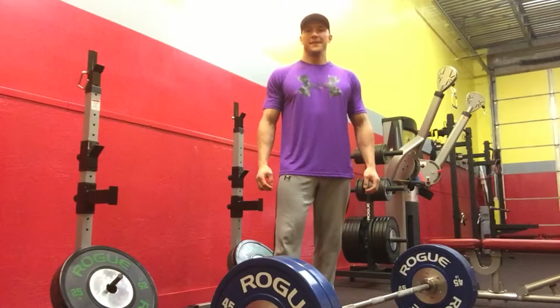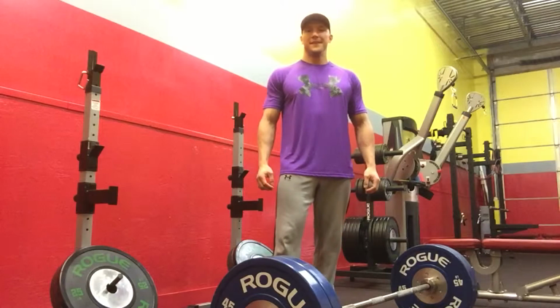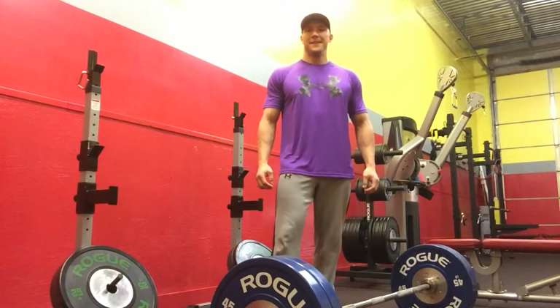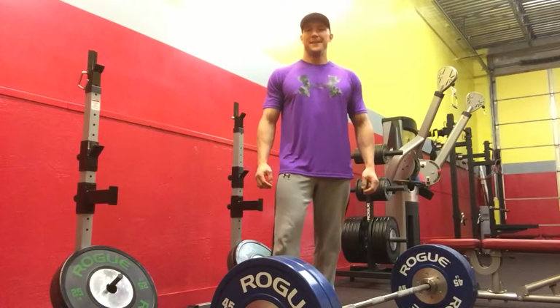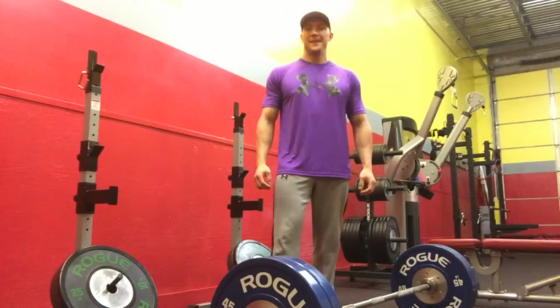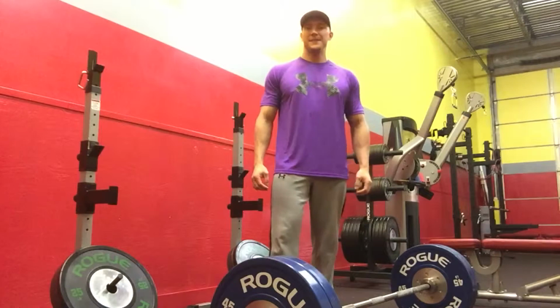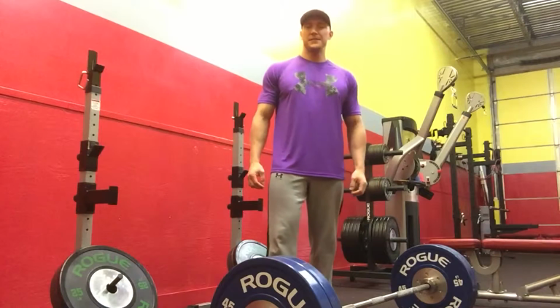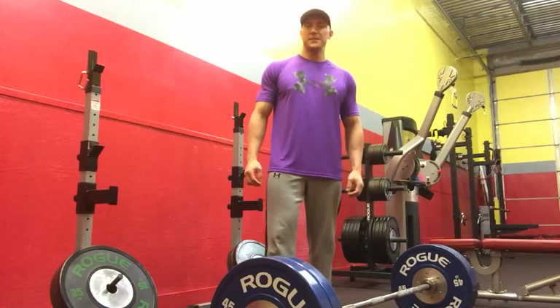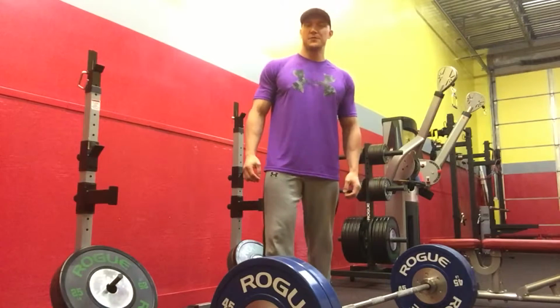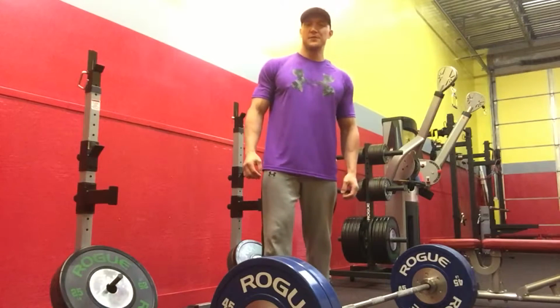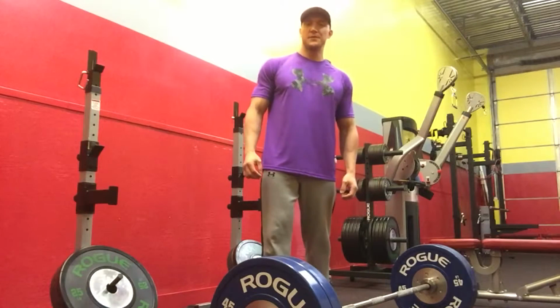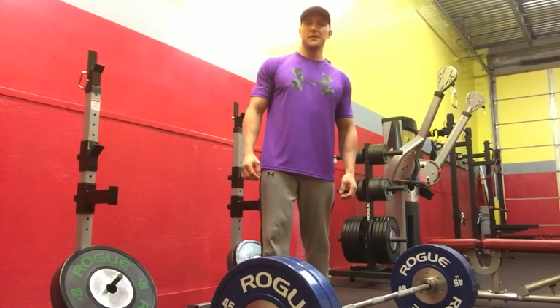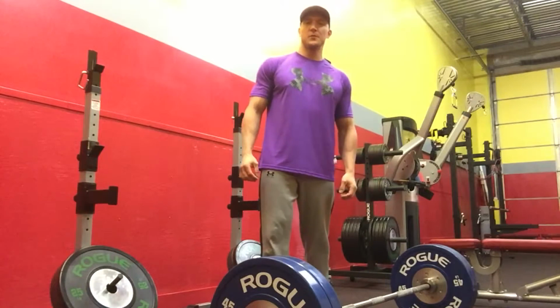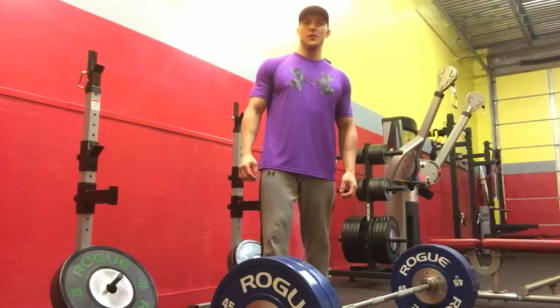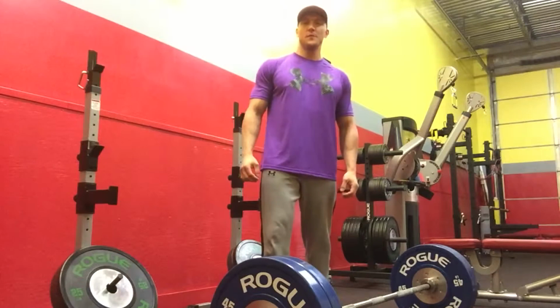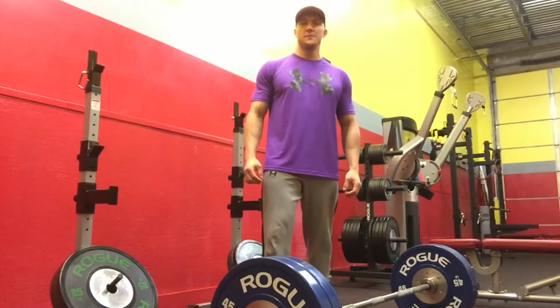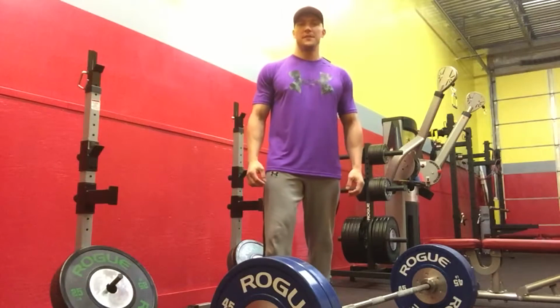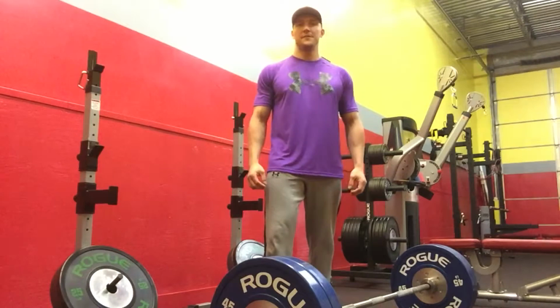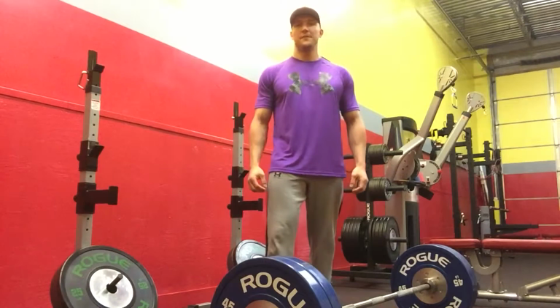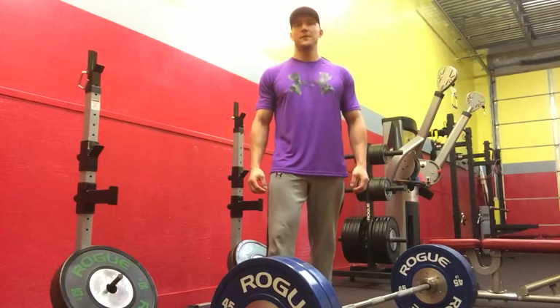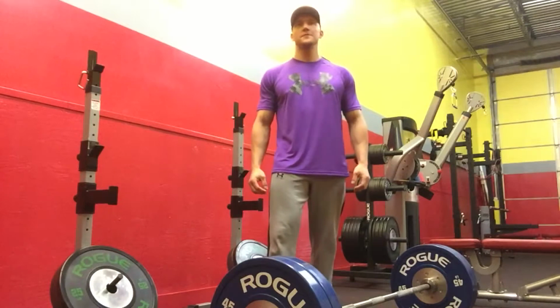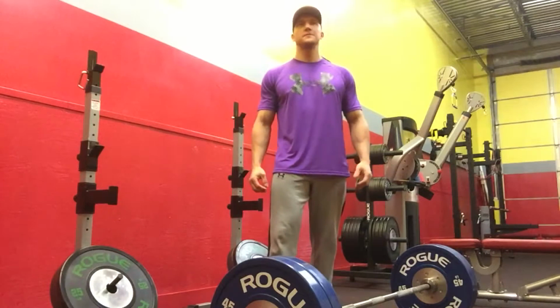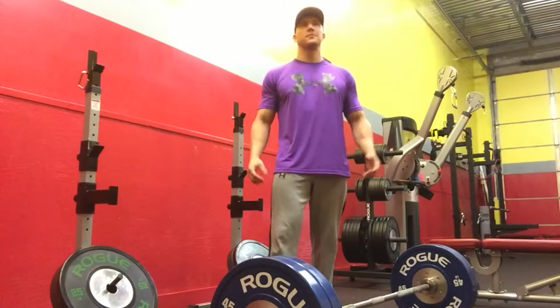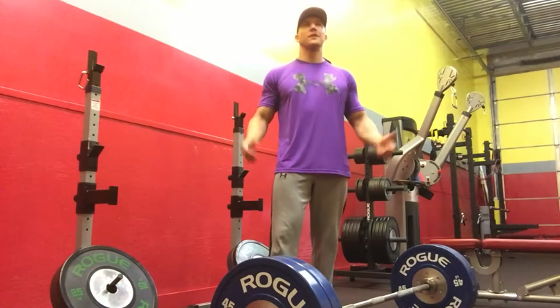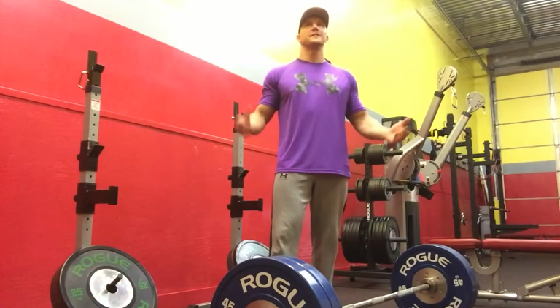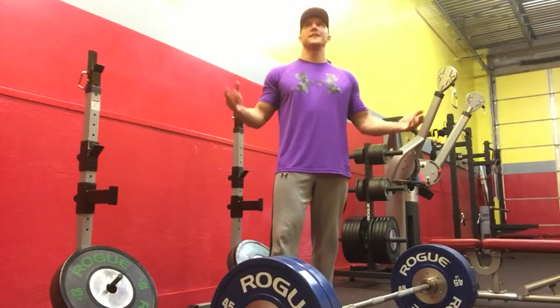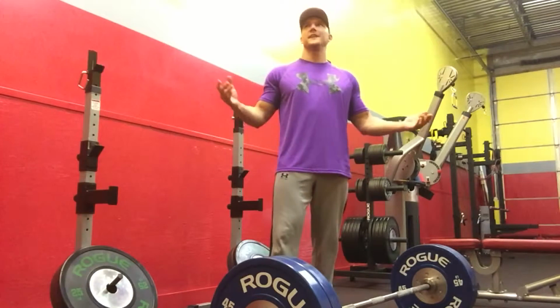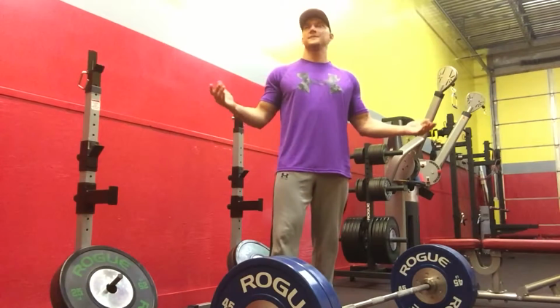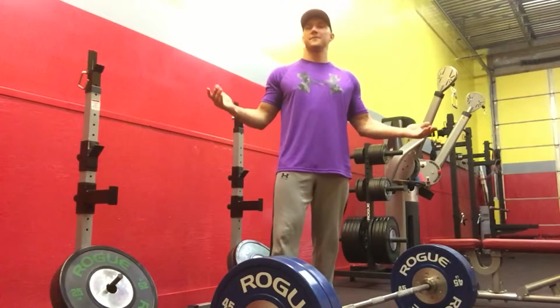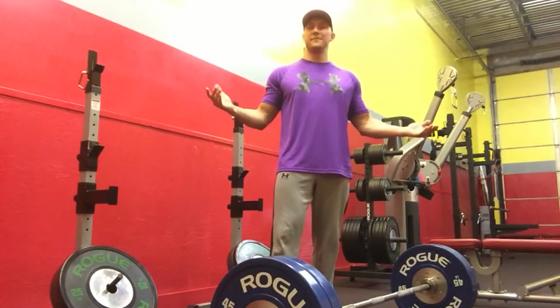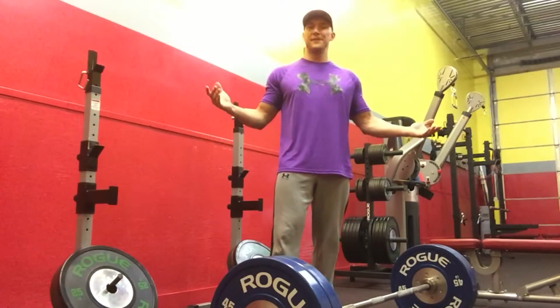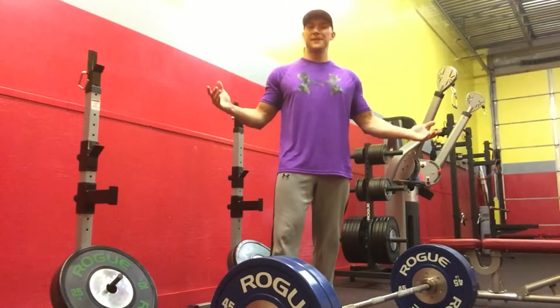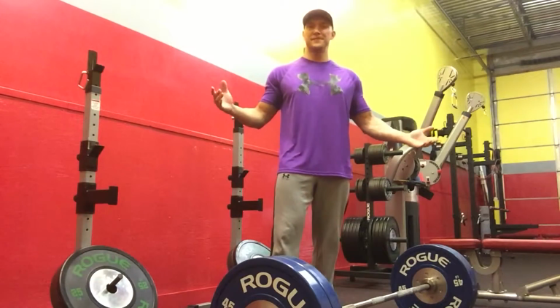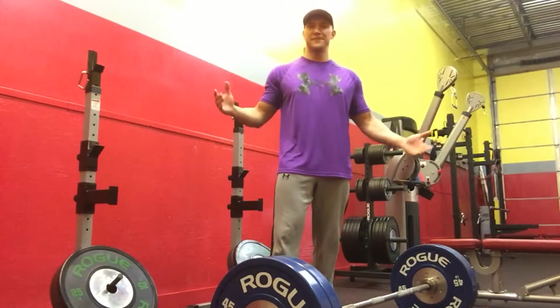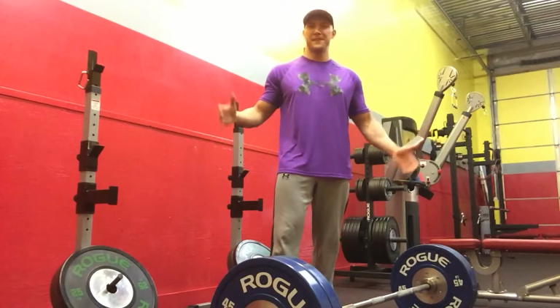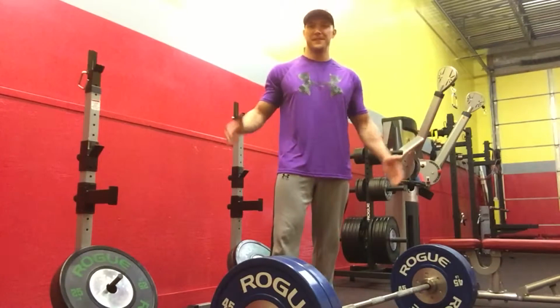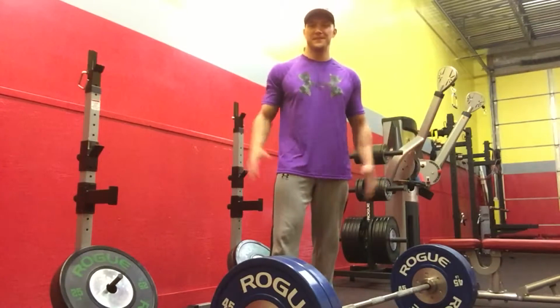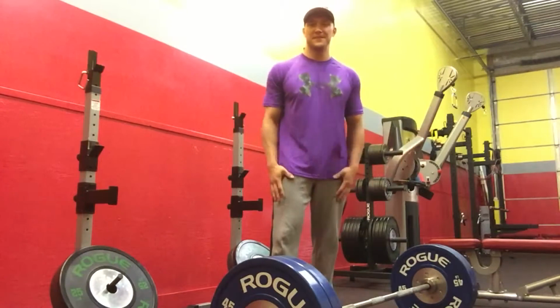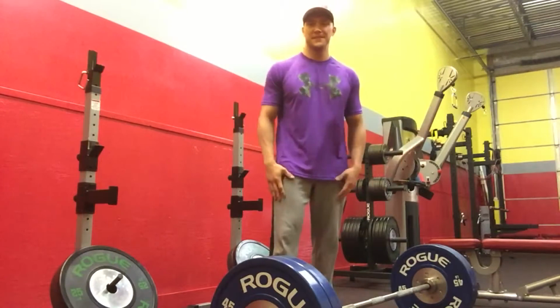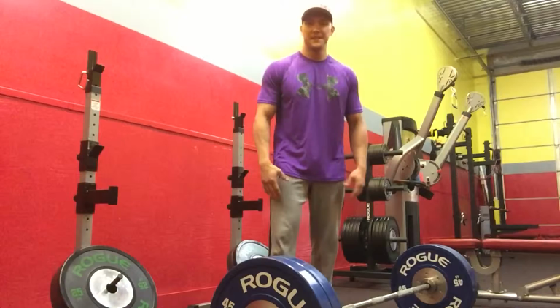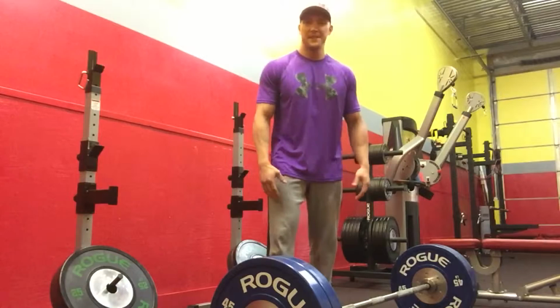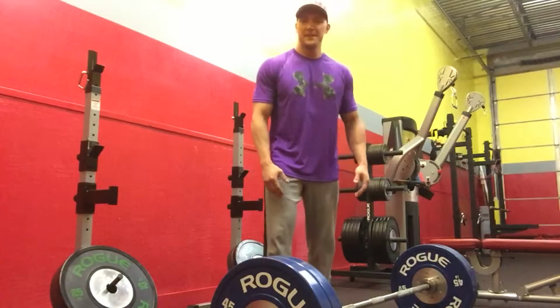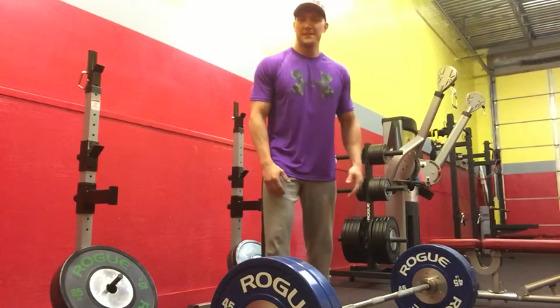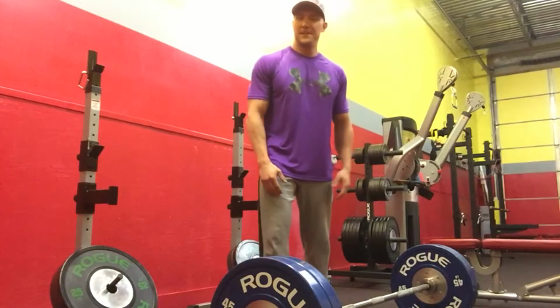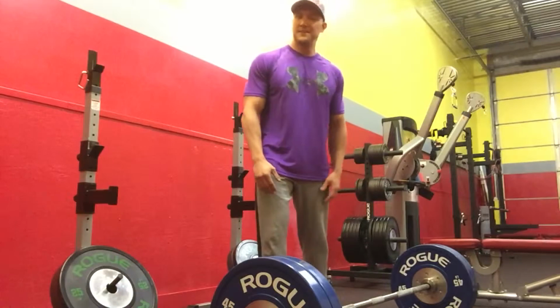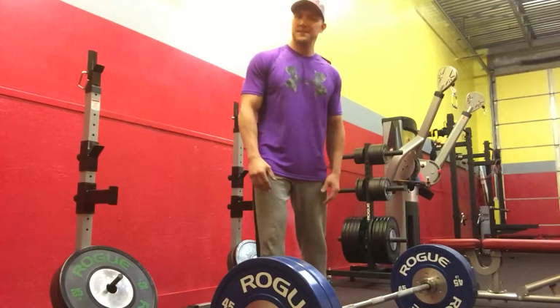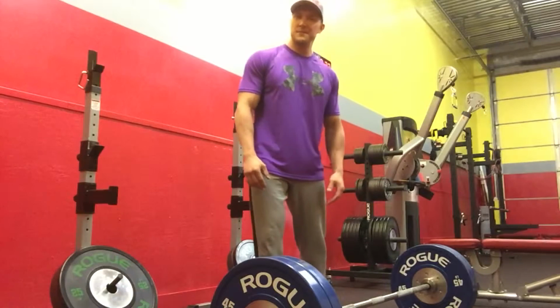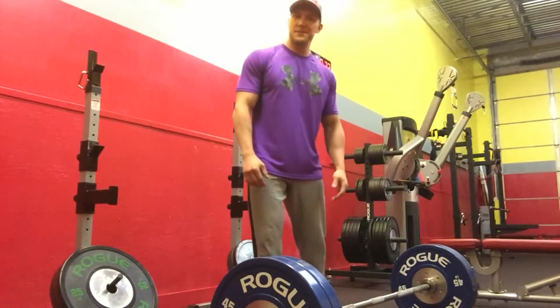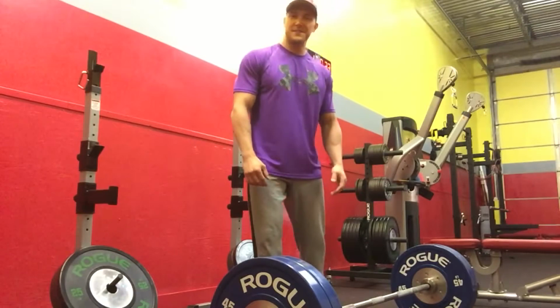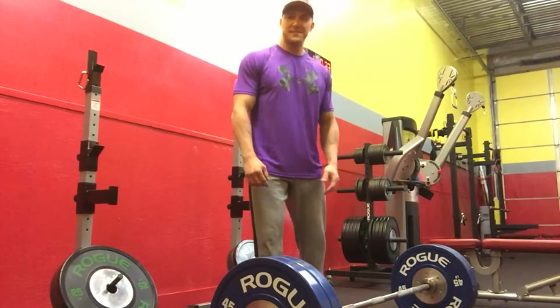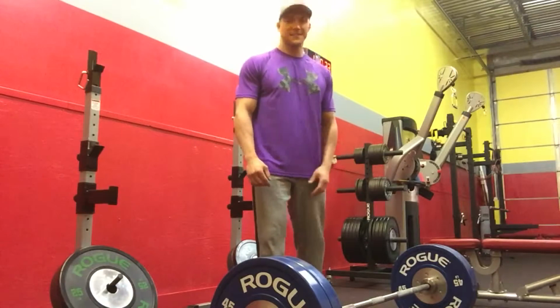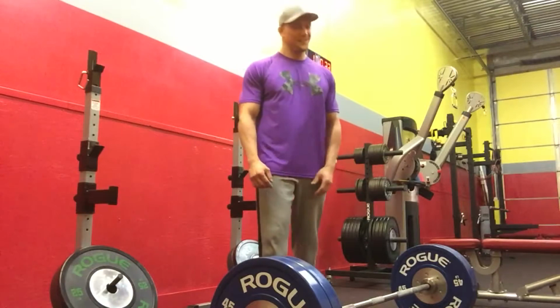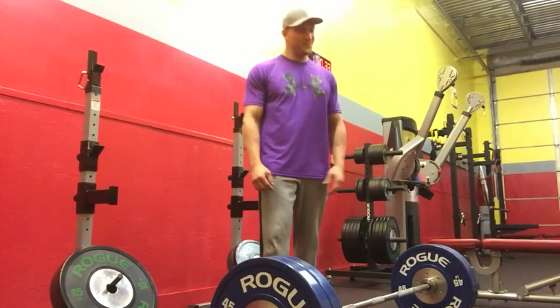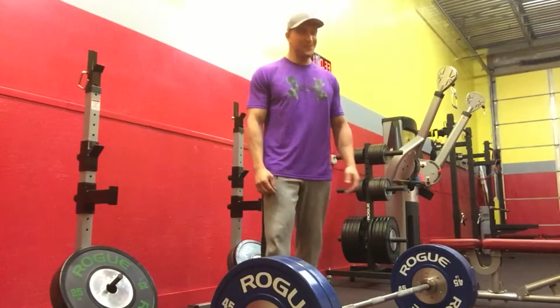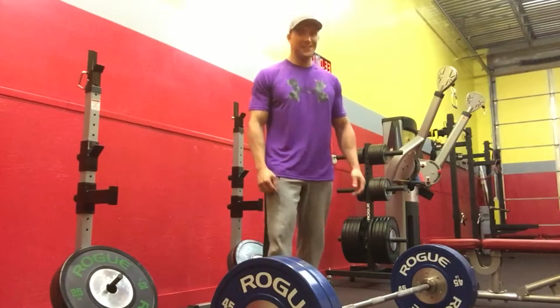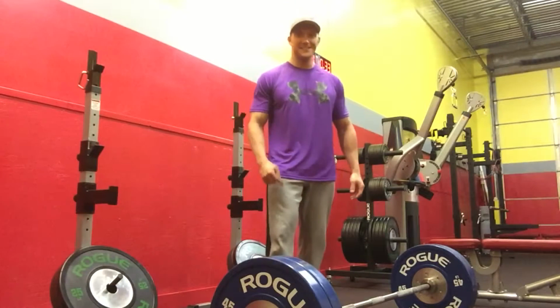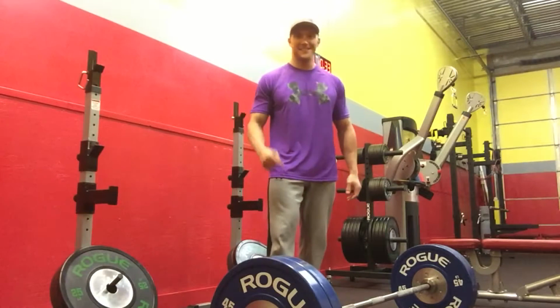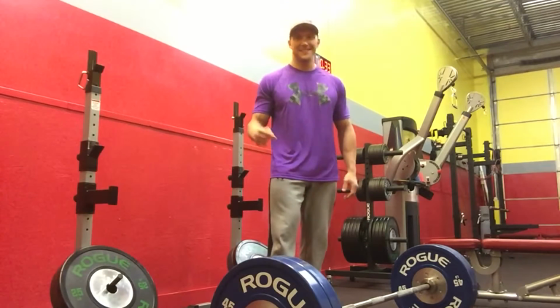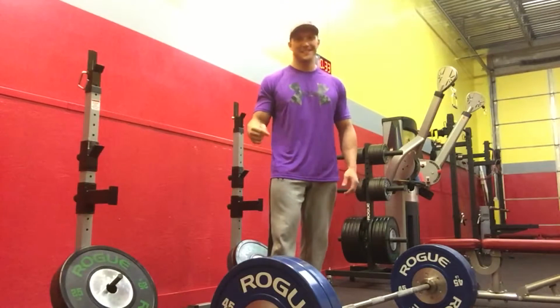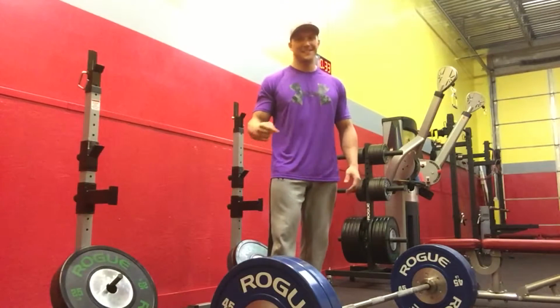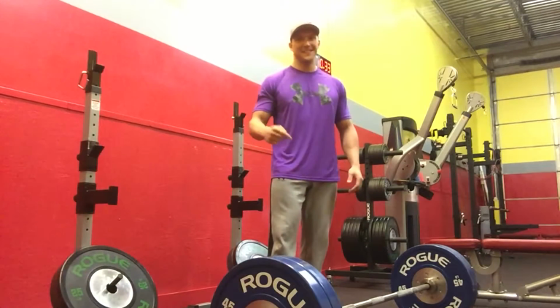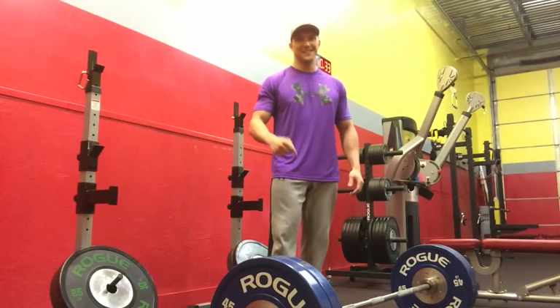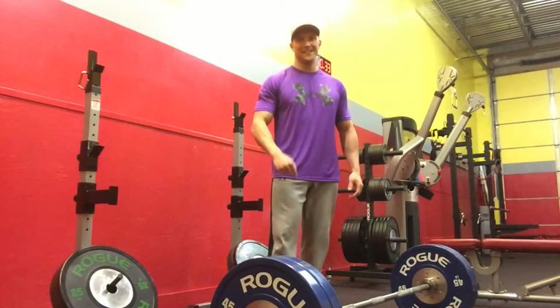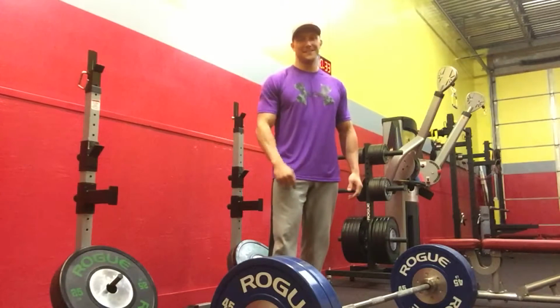Hey guys, Coach Royce here and welcome to my first broadcast from Phoenix Fitness. Today's subject — you guessed it — the deadlift.